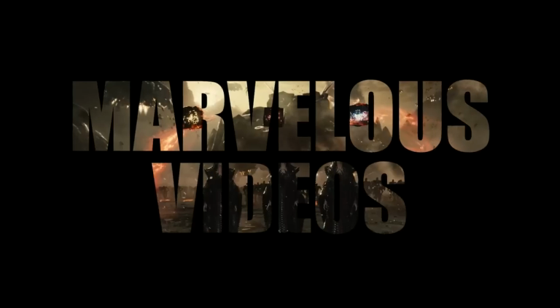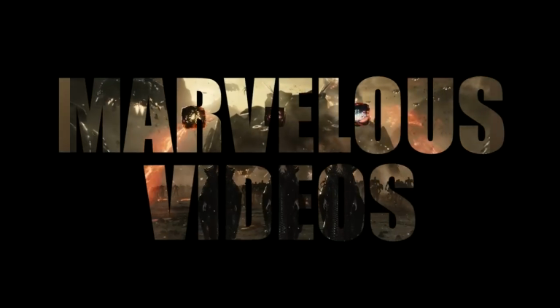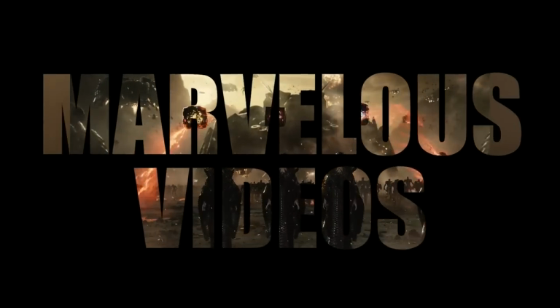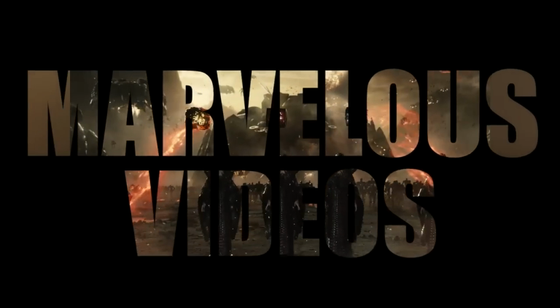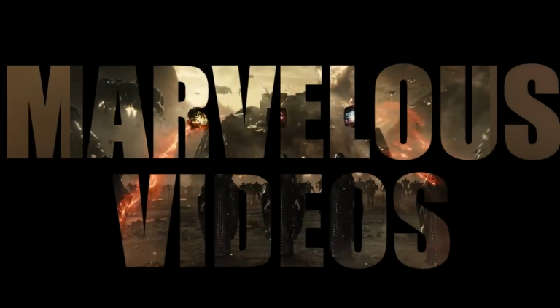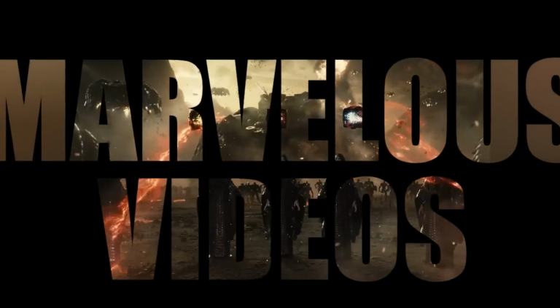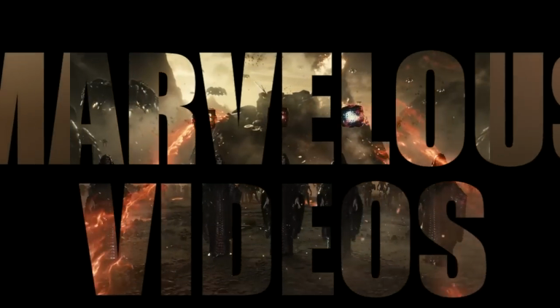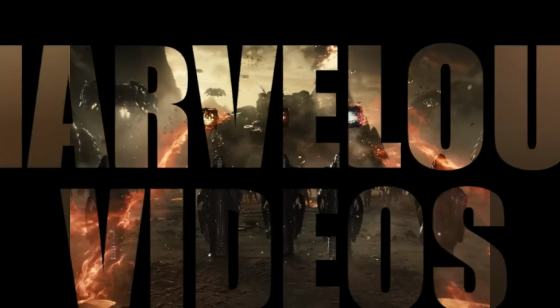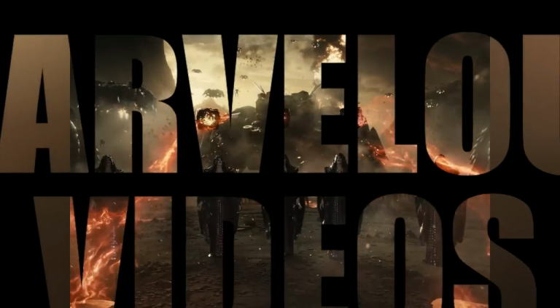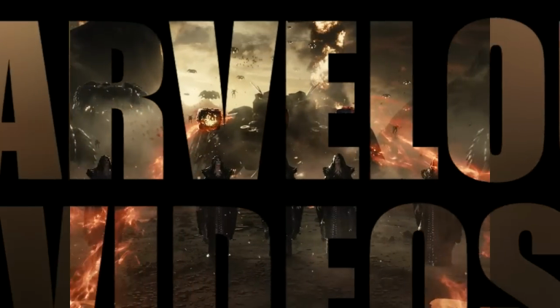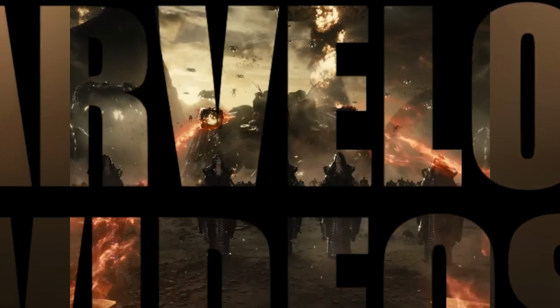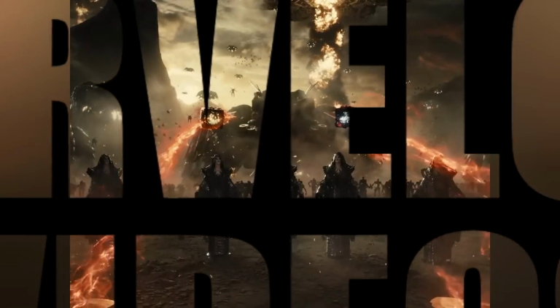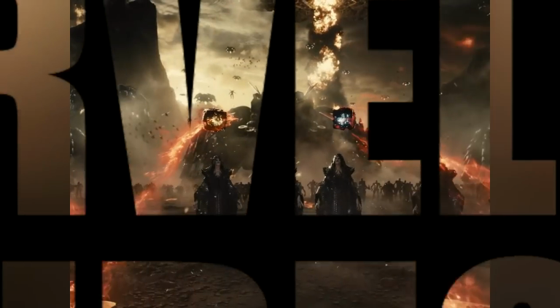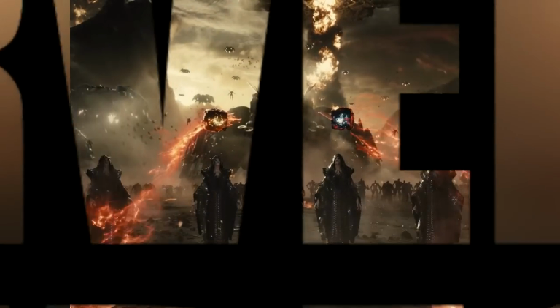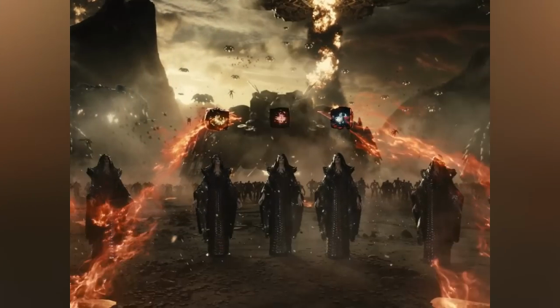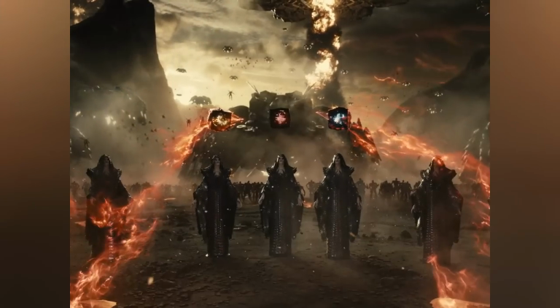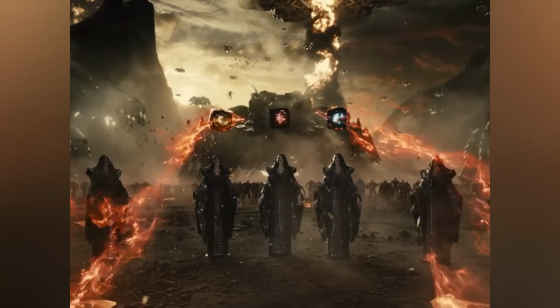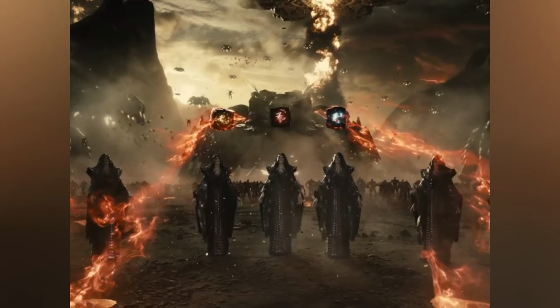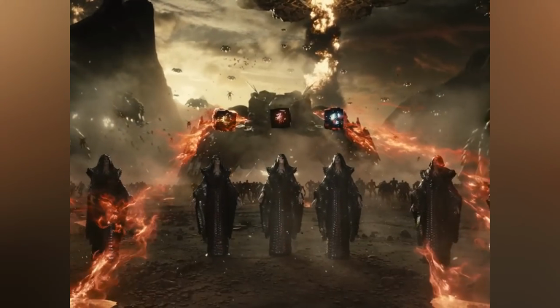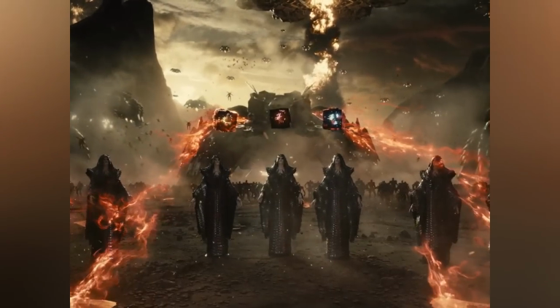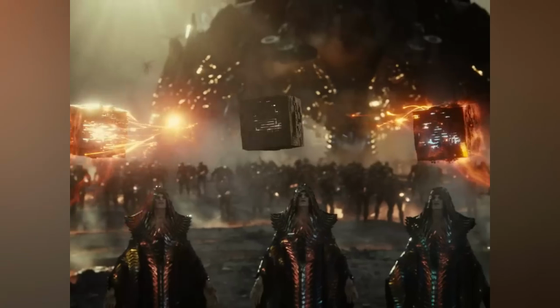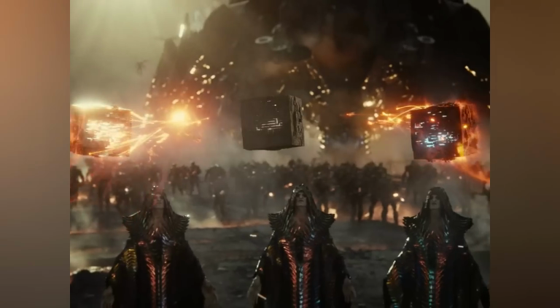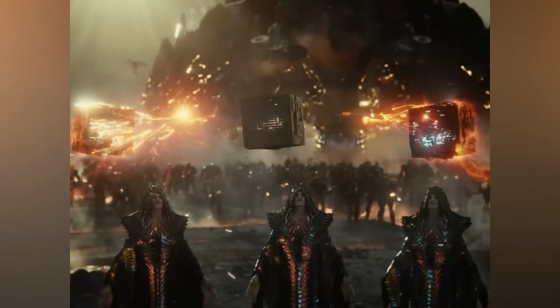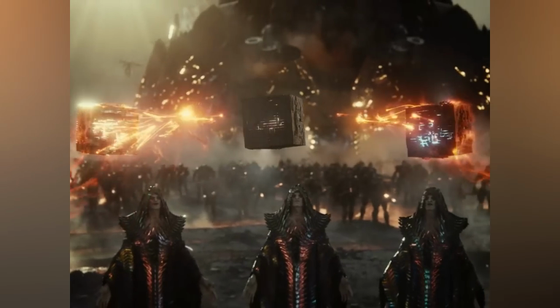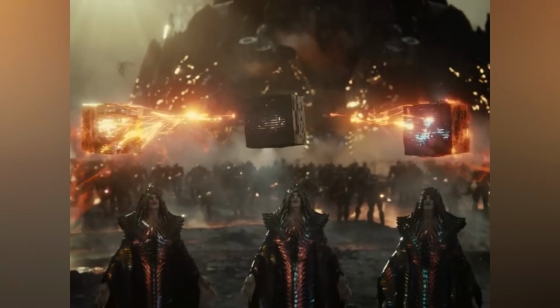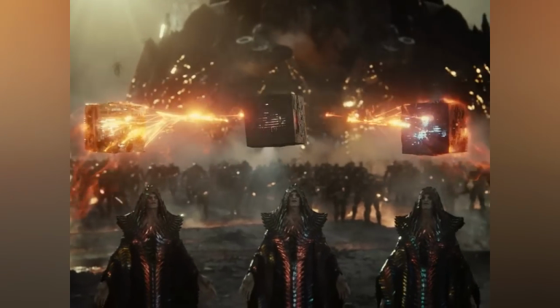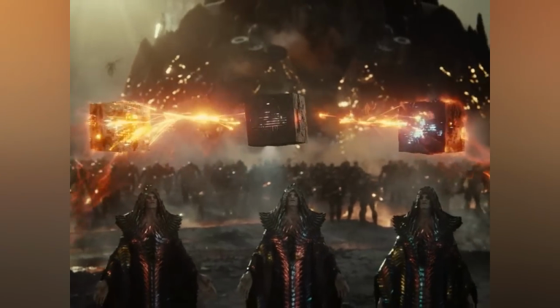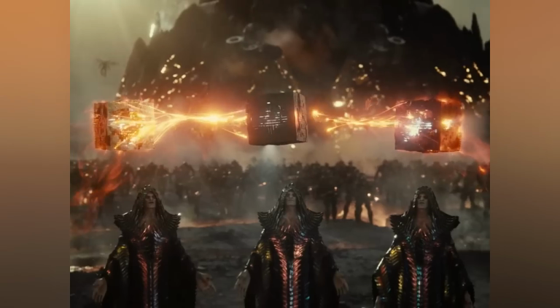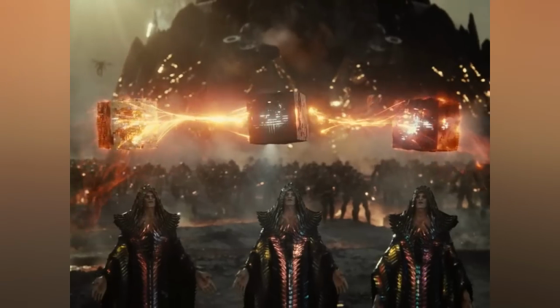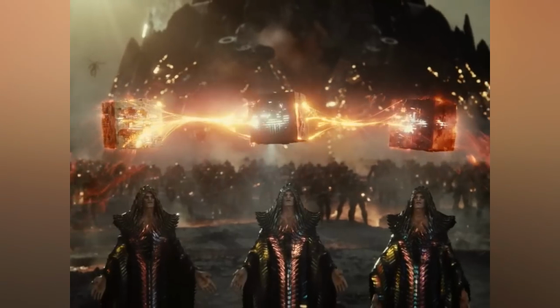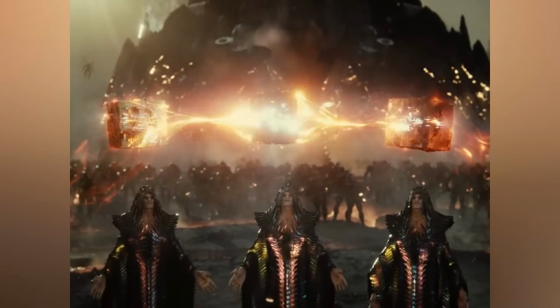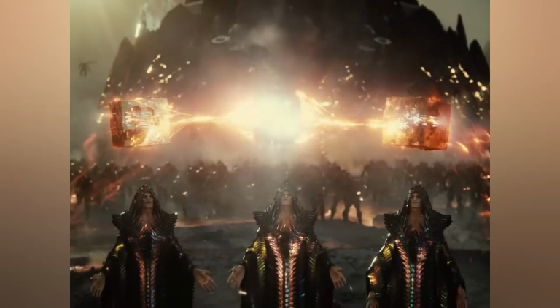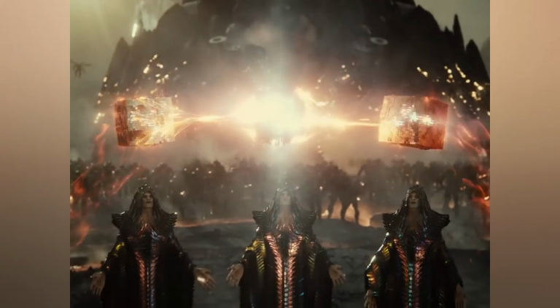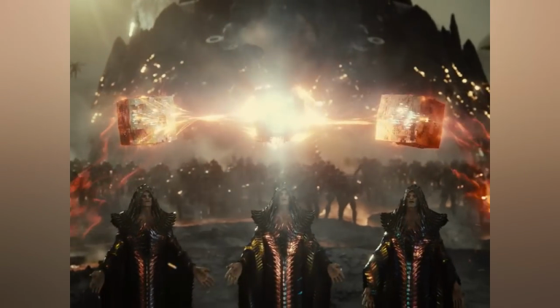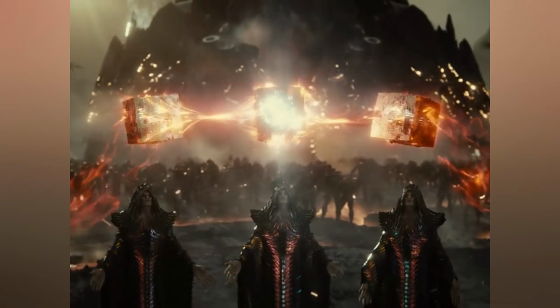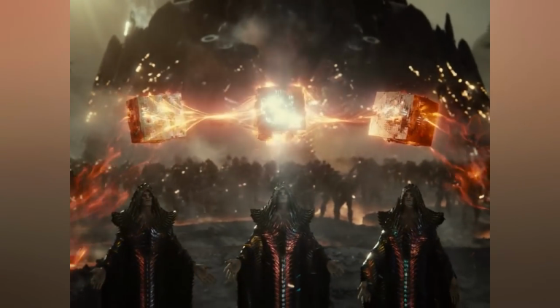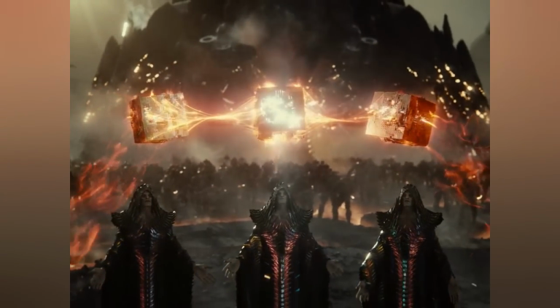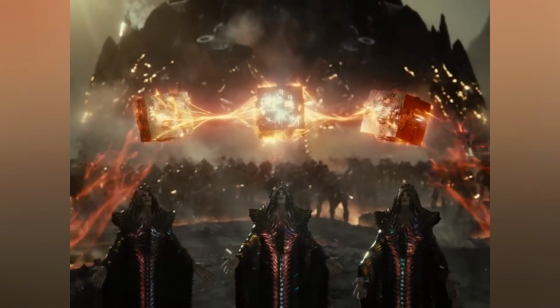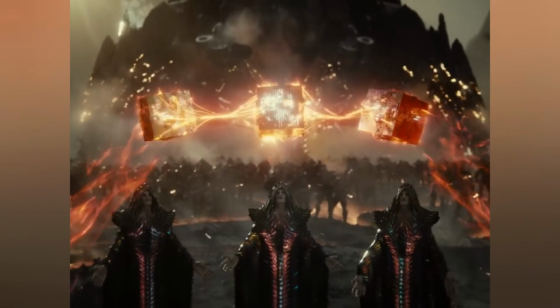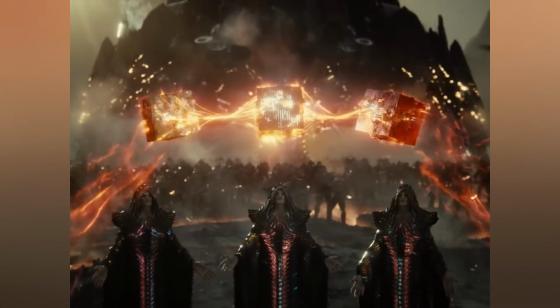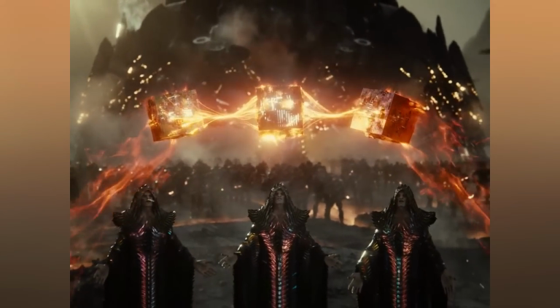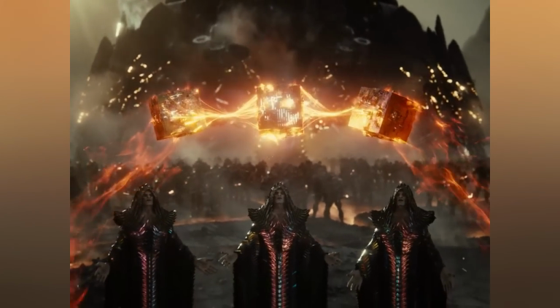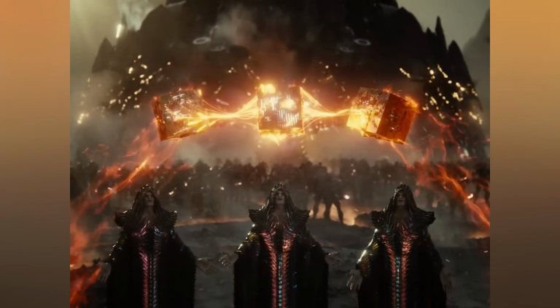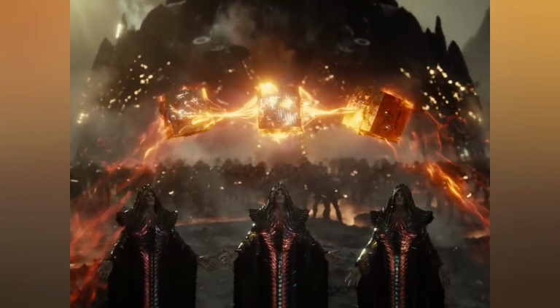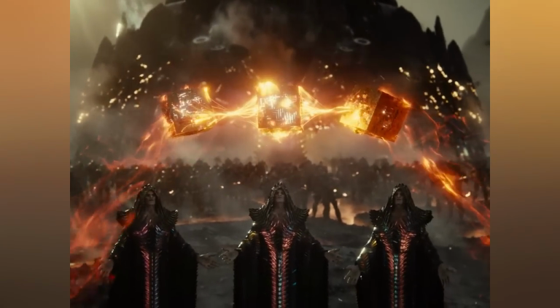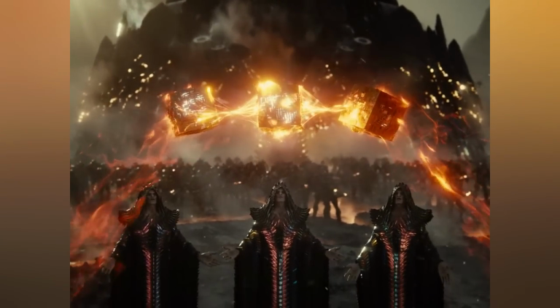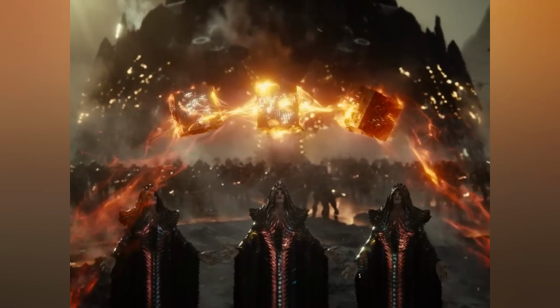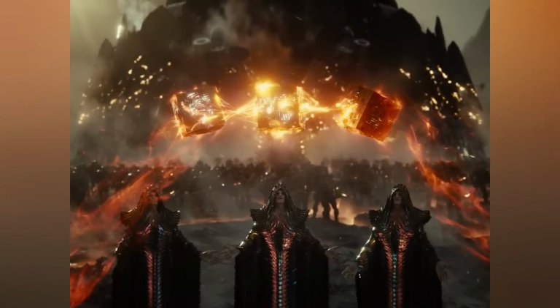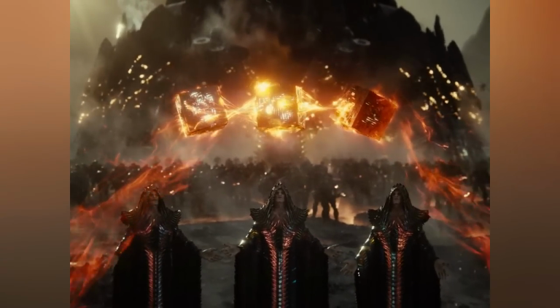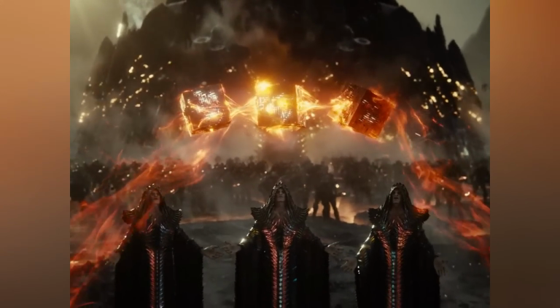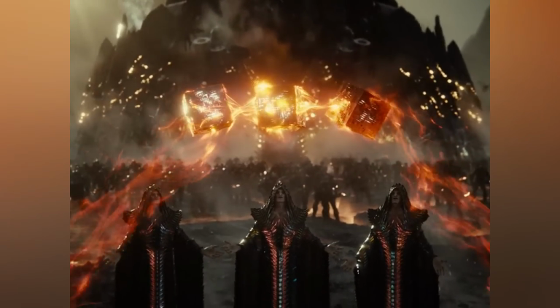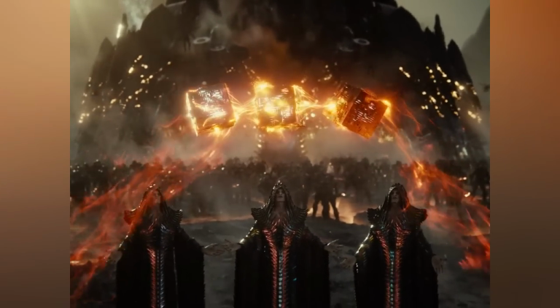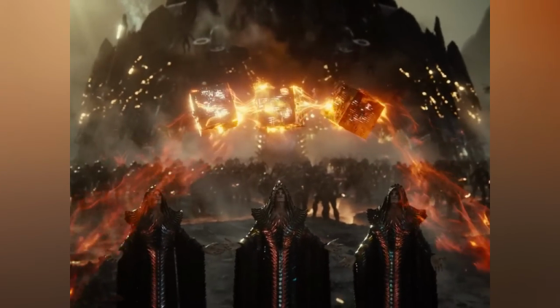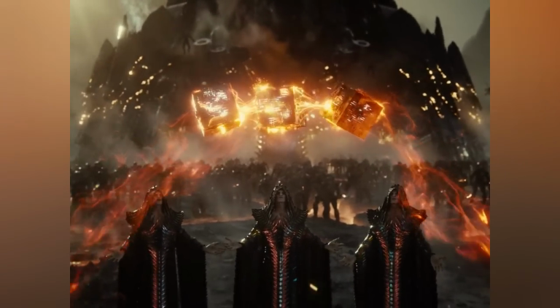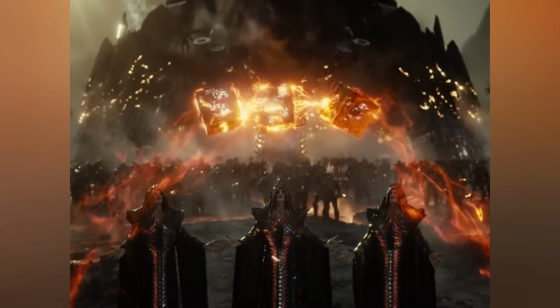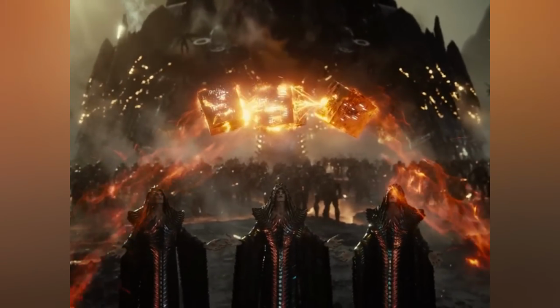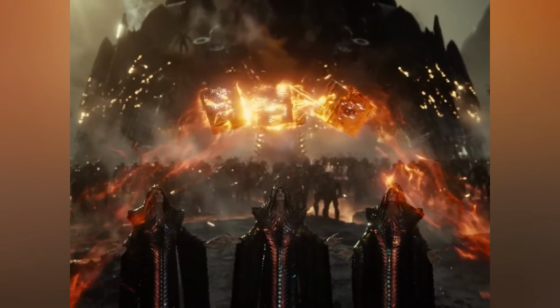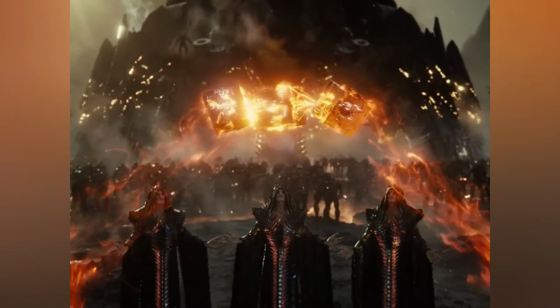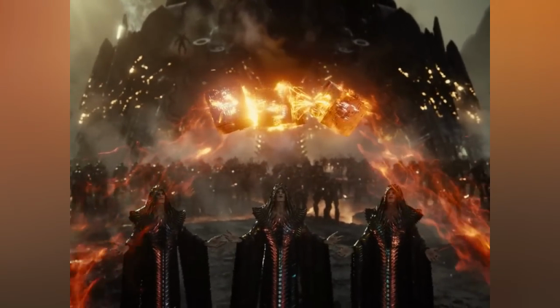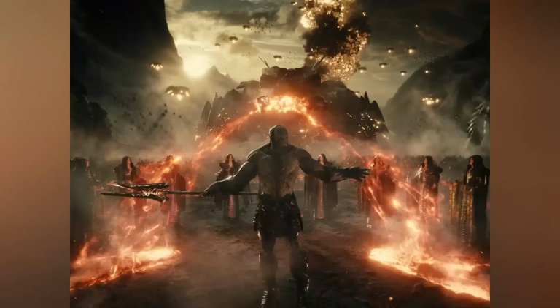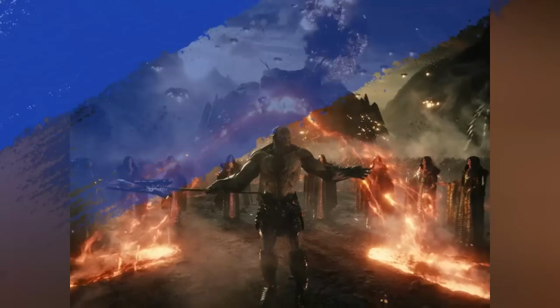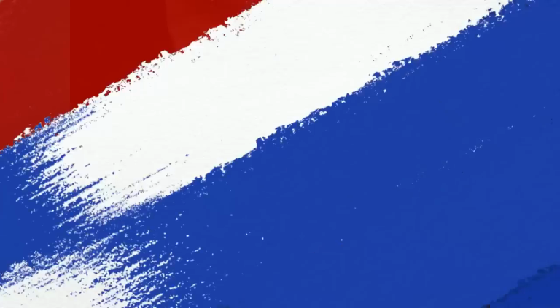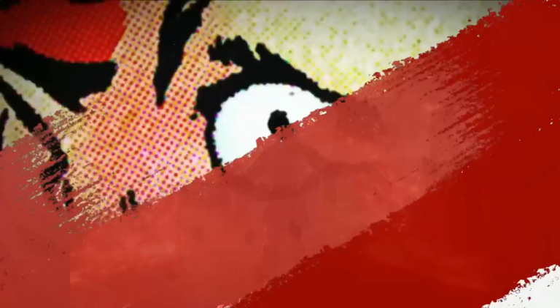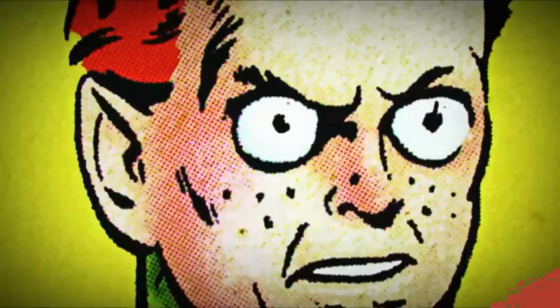Three boxes have to synchronize and join together into the unity. The unity cleanses the planet.